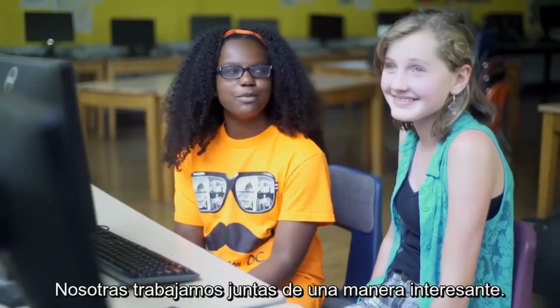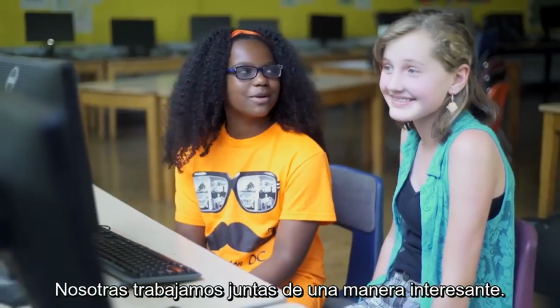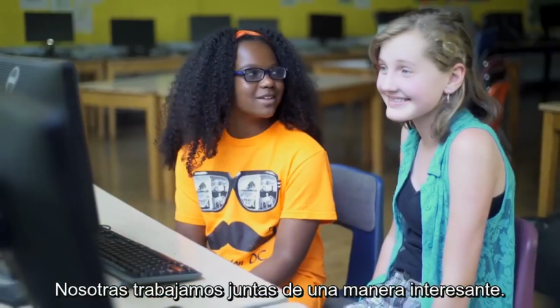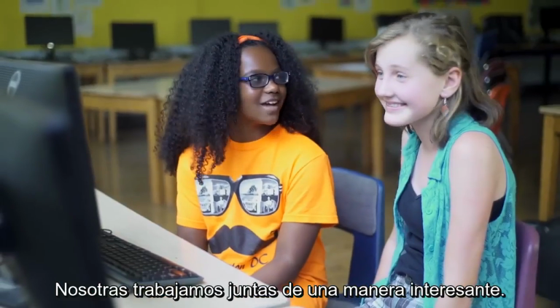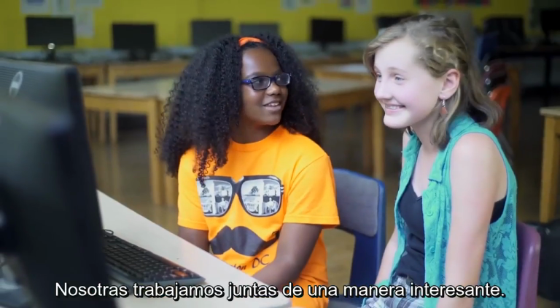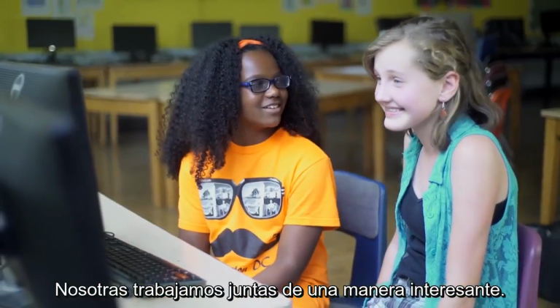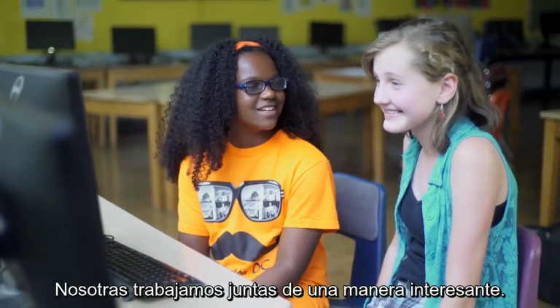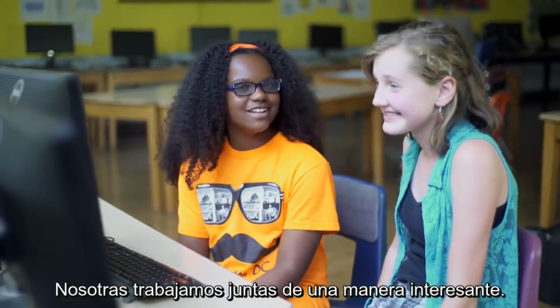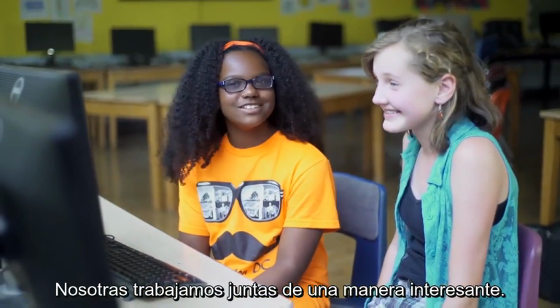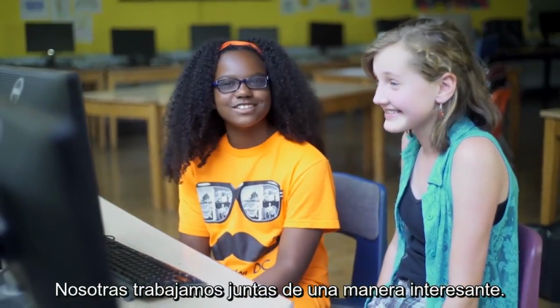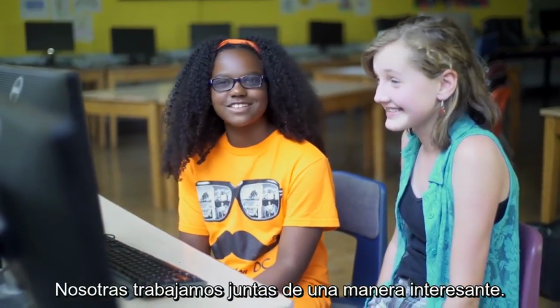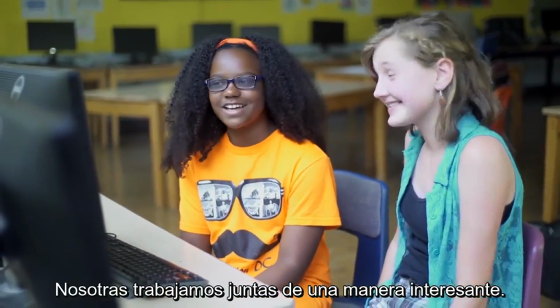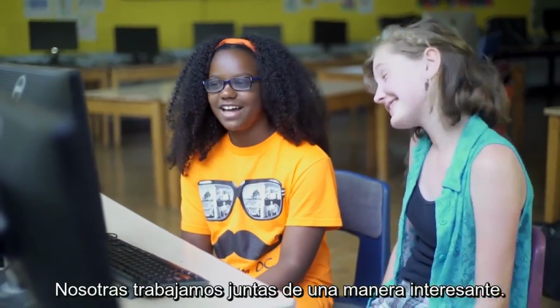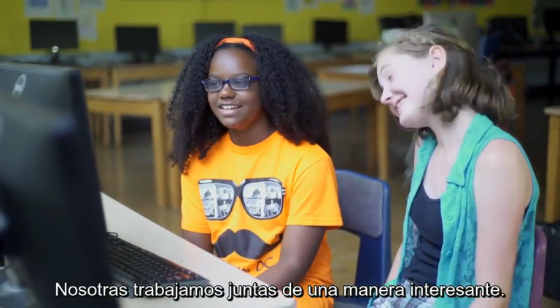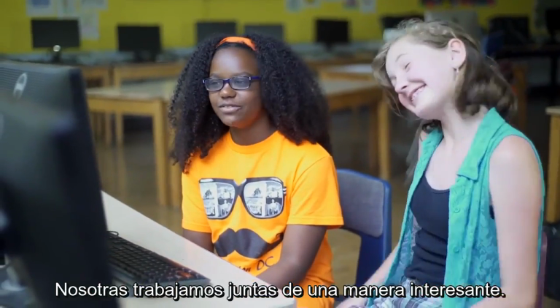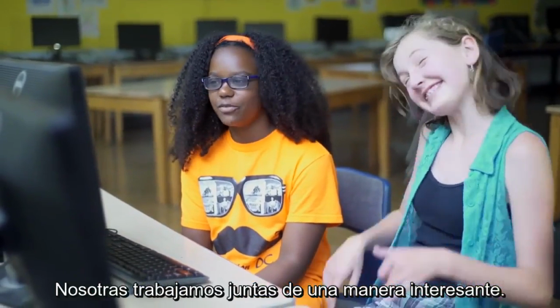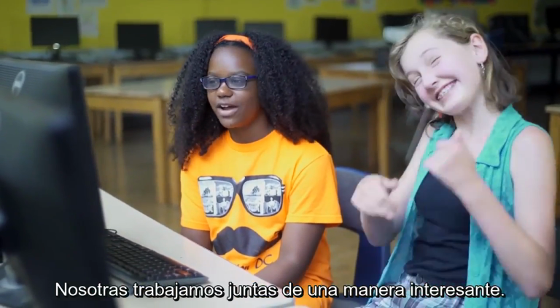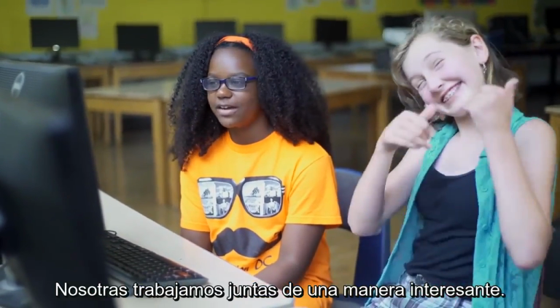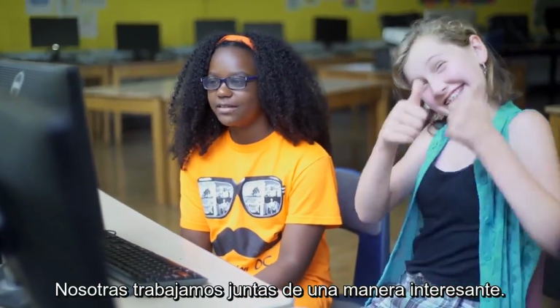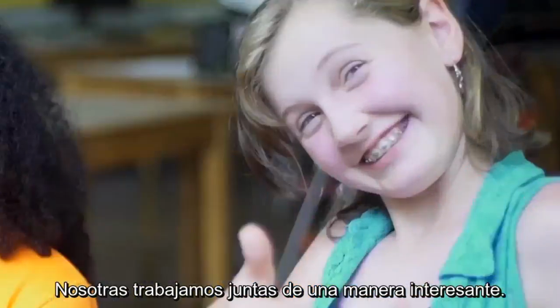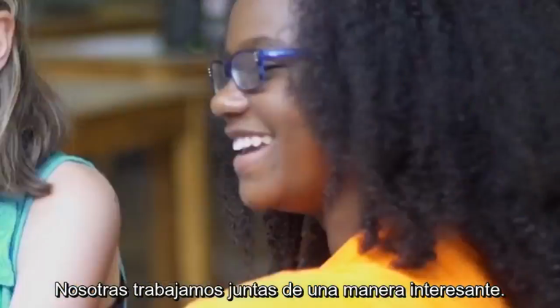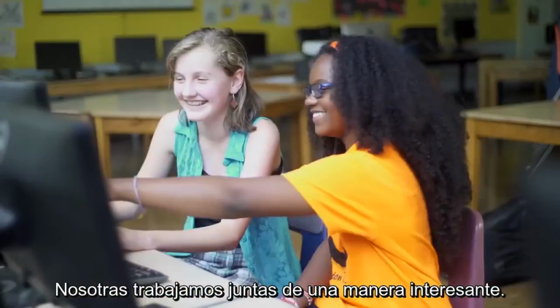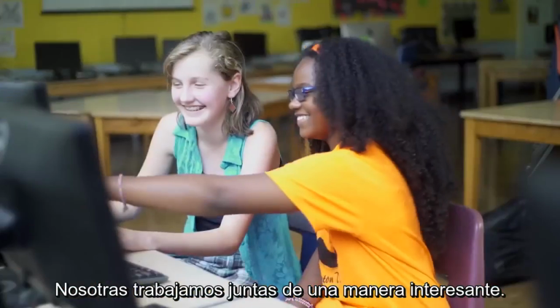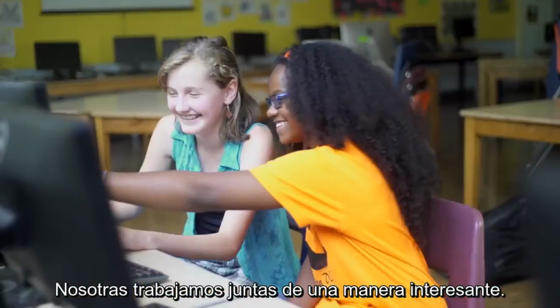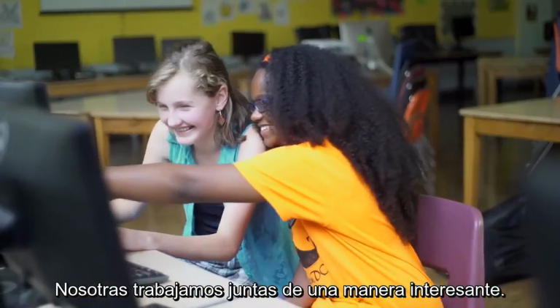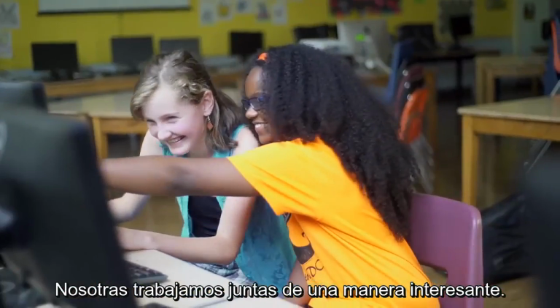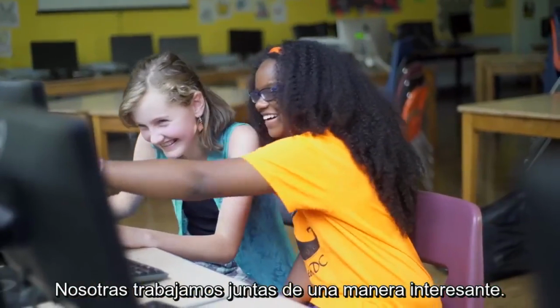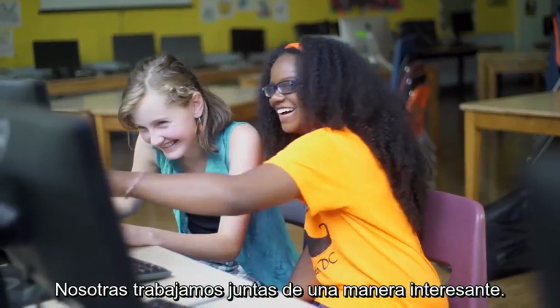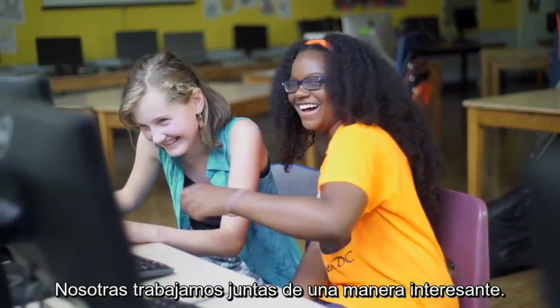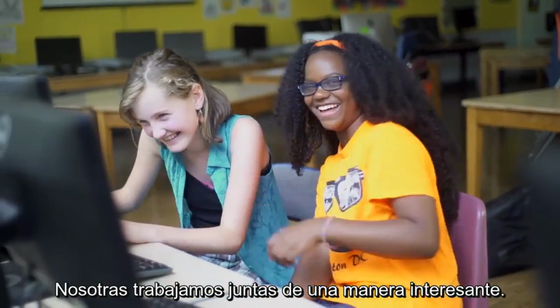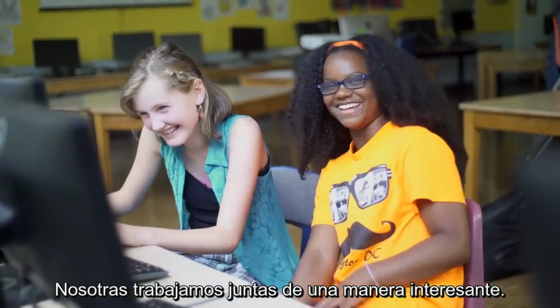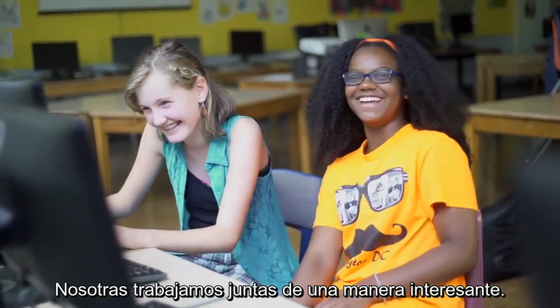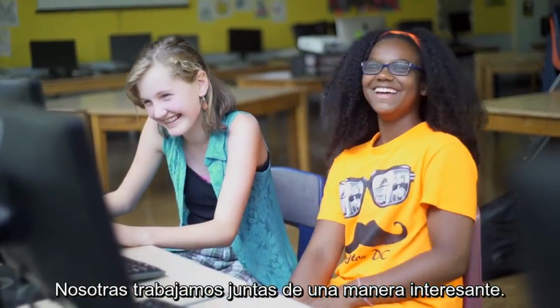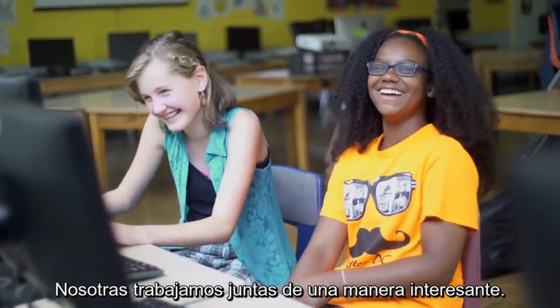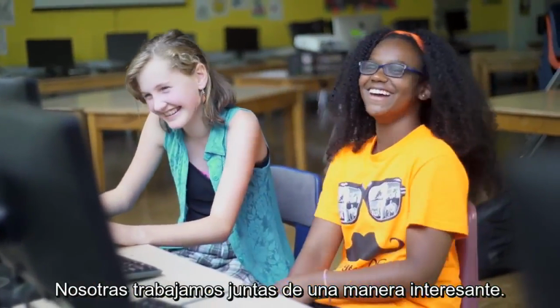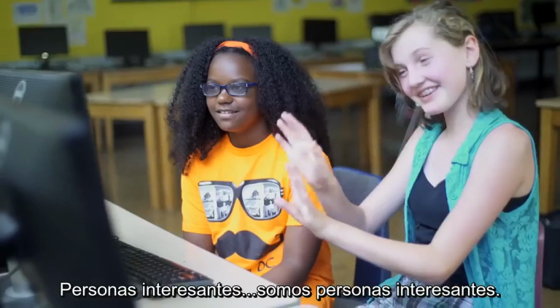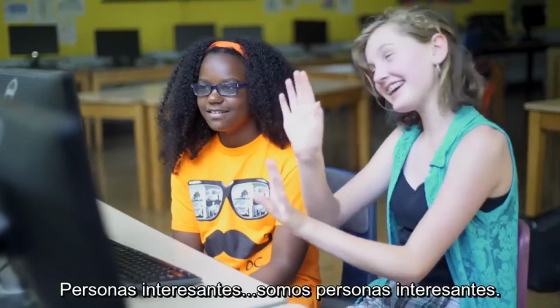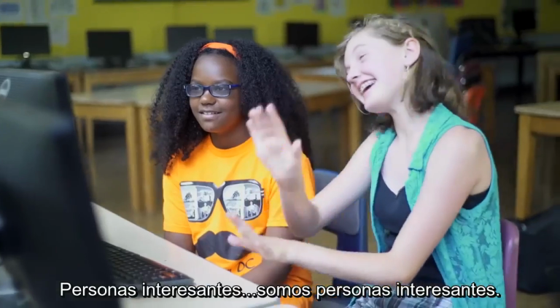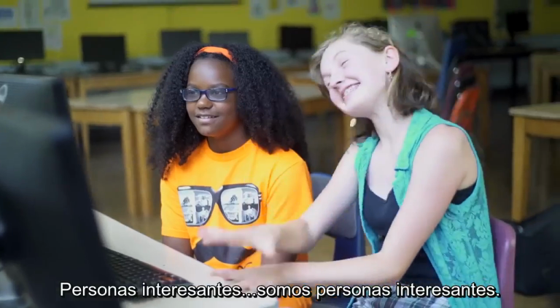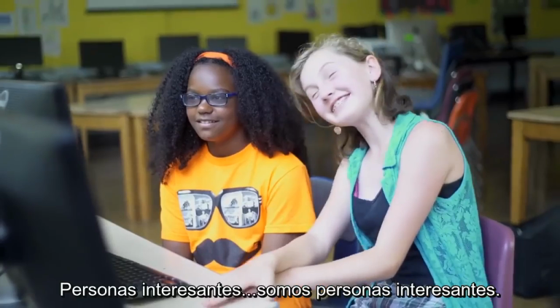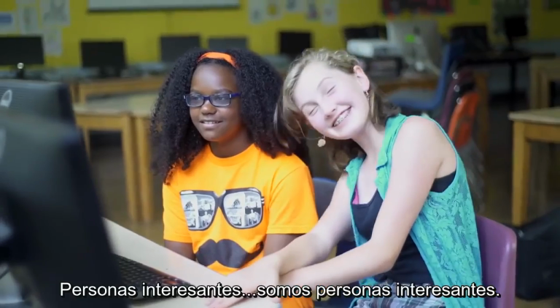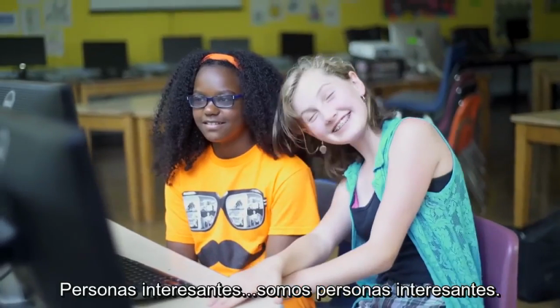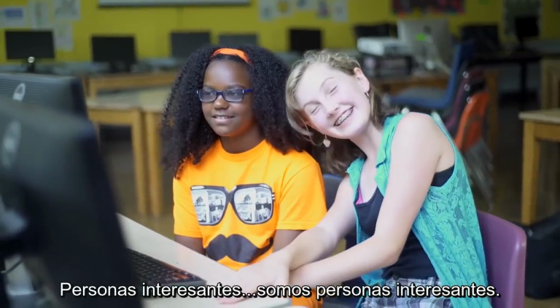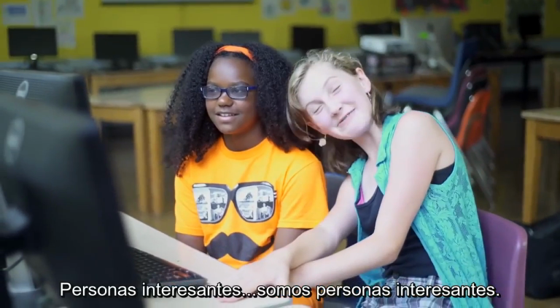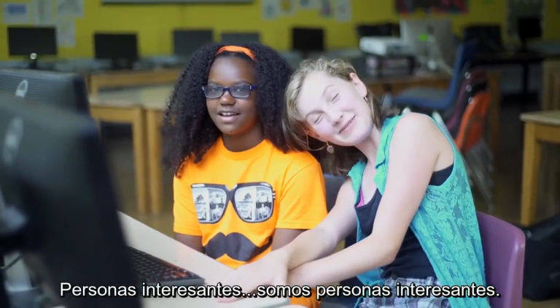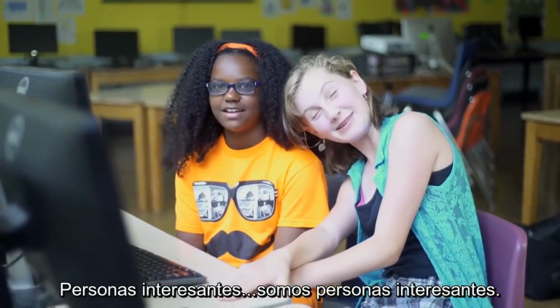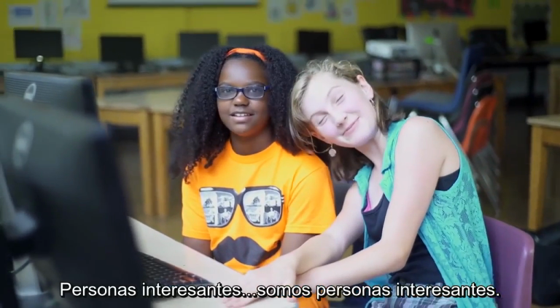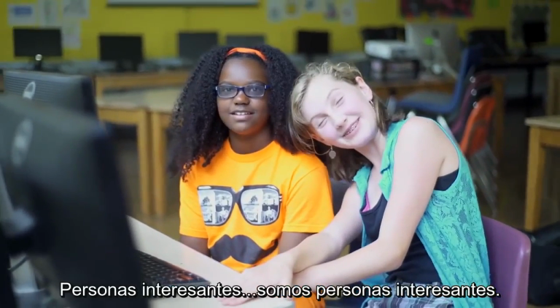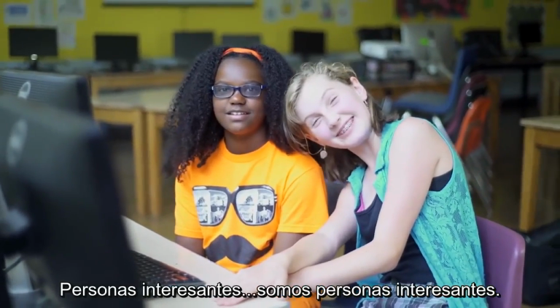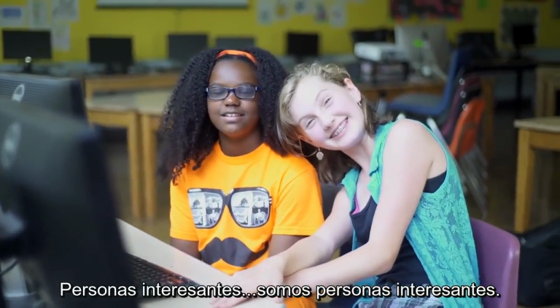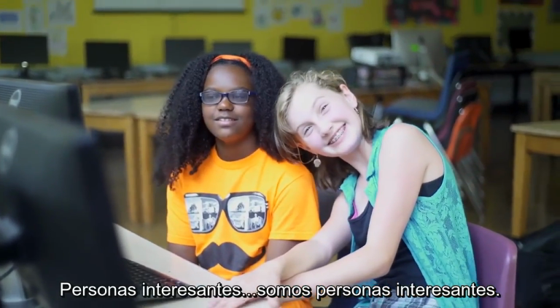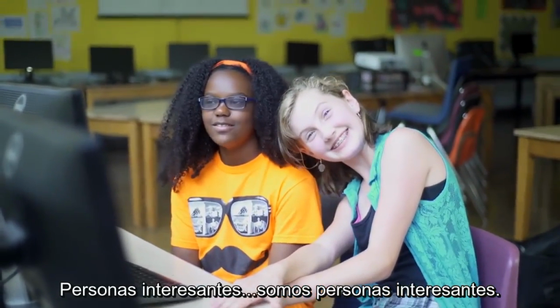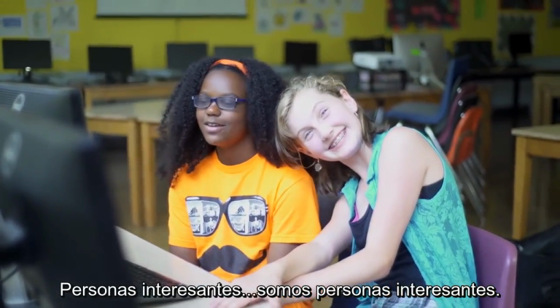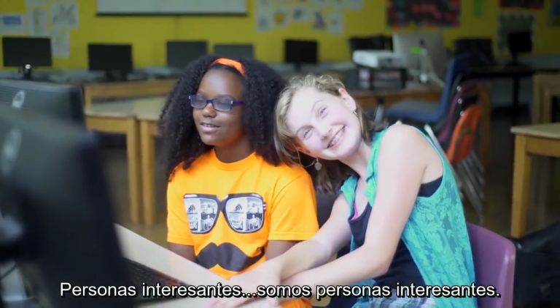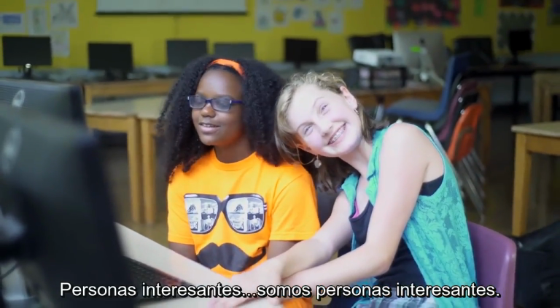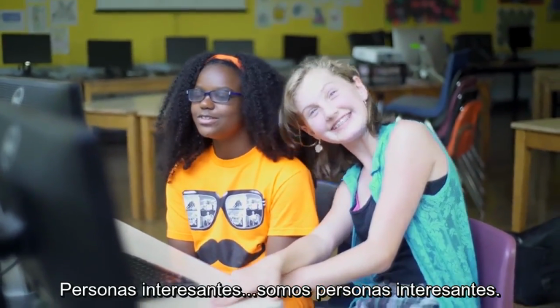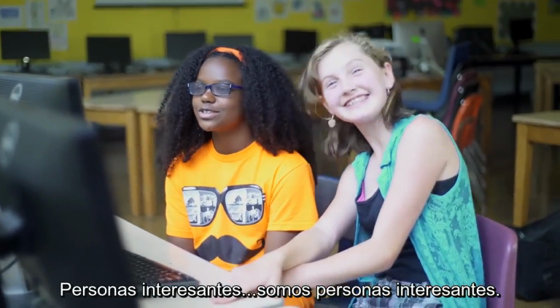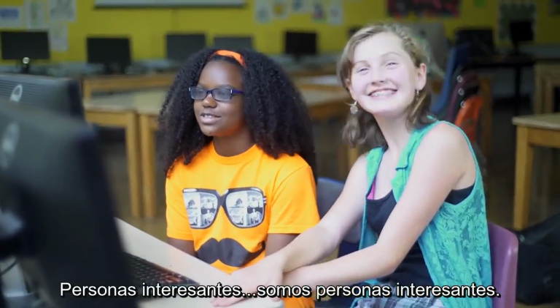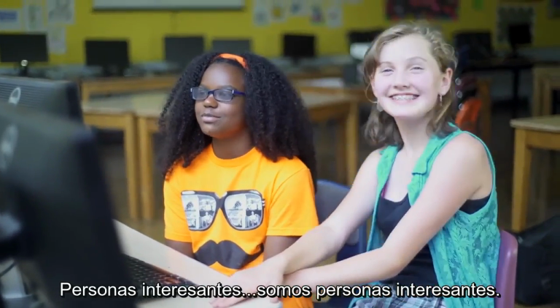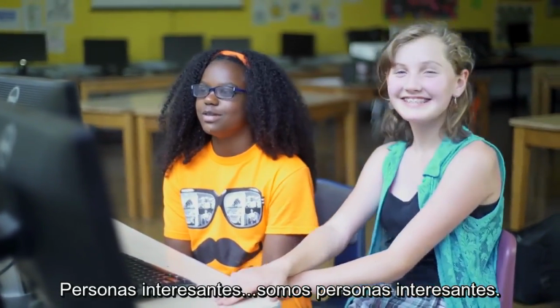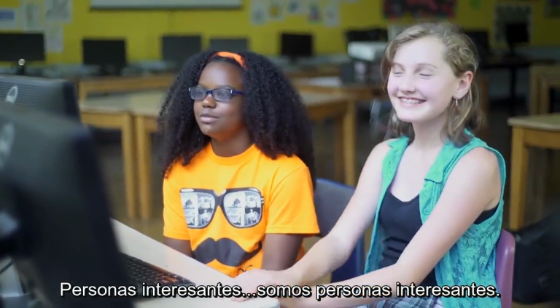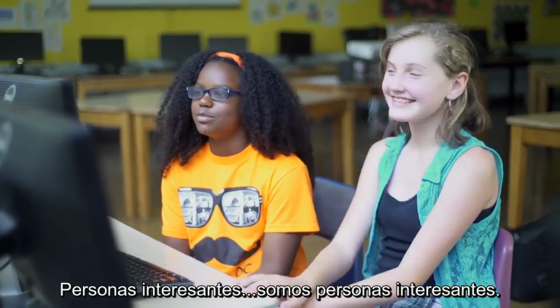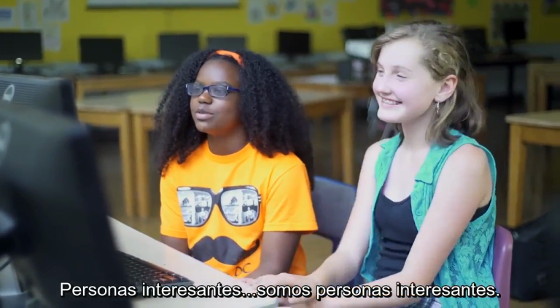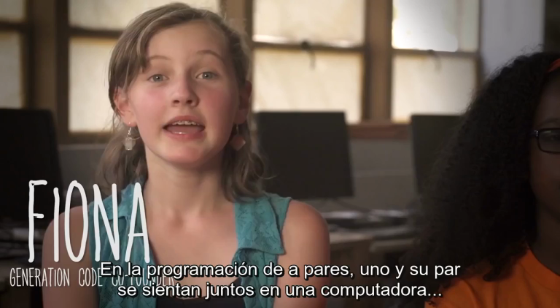We work together in an interesting kind of way, because we are interesting people.